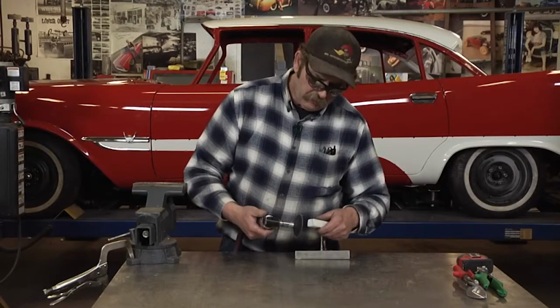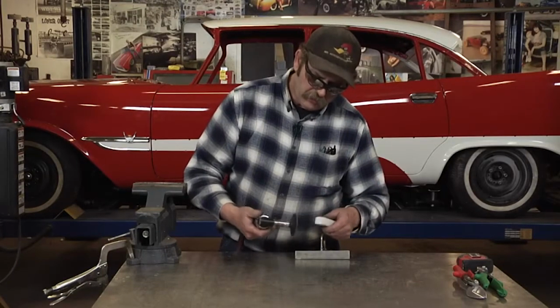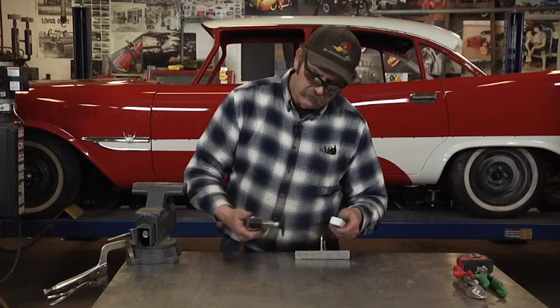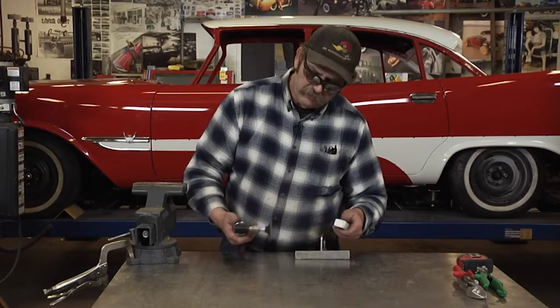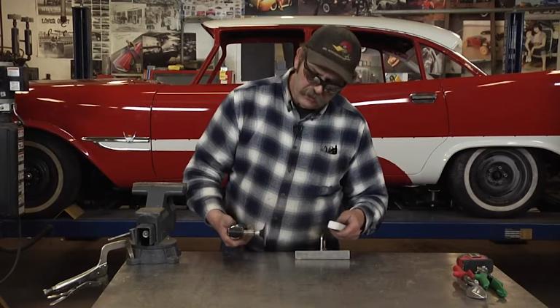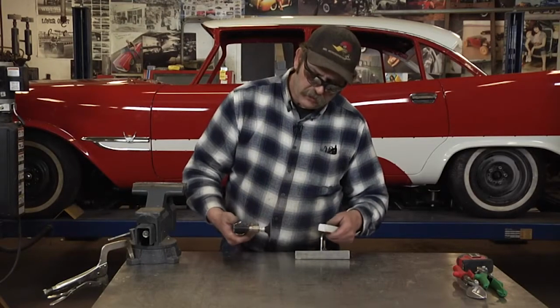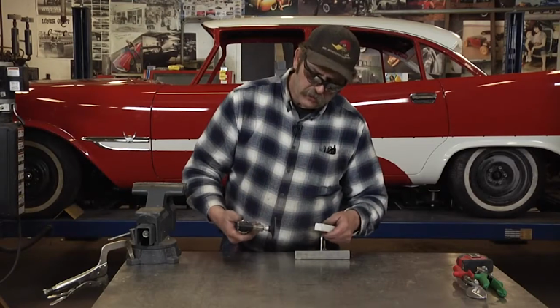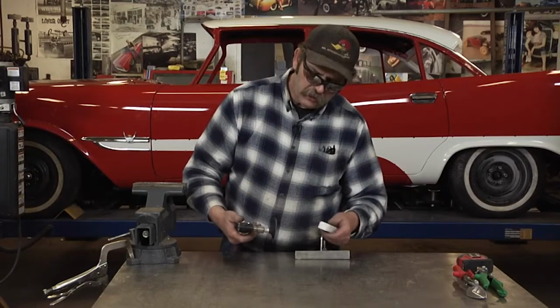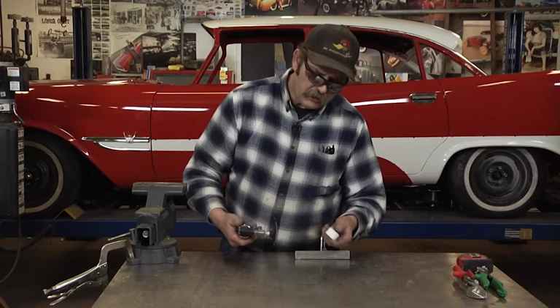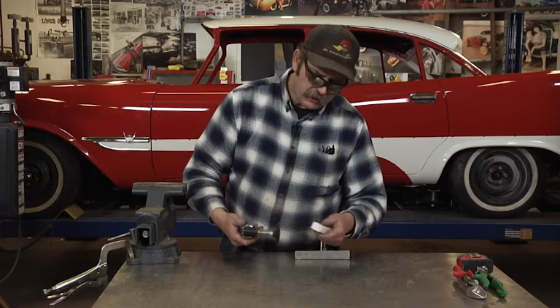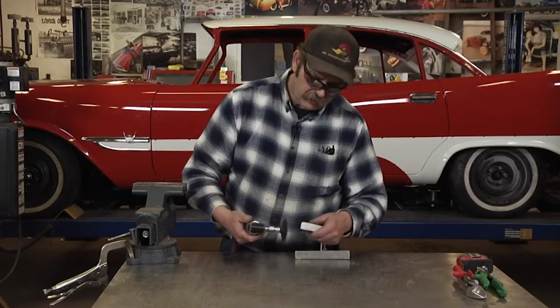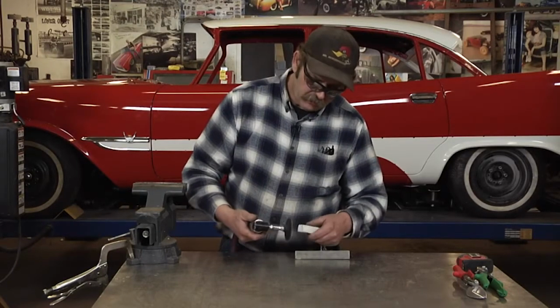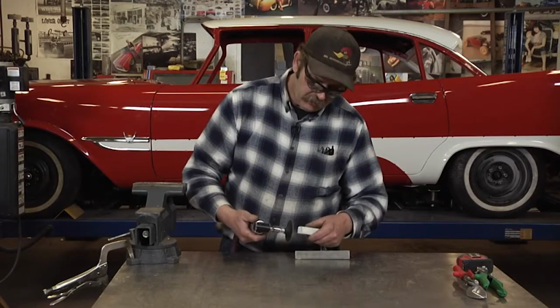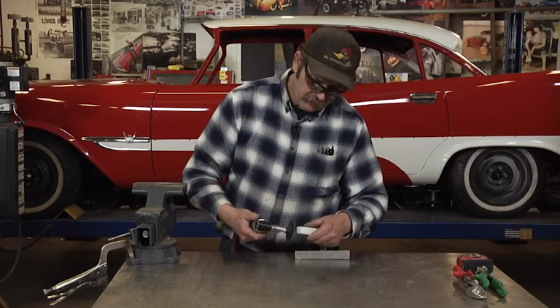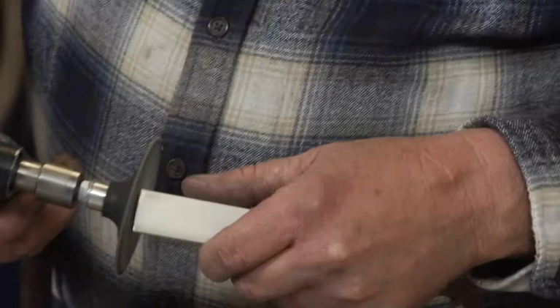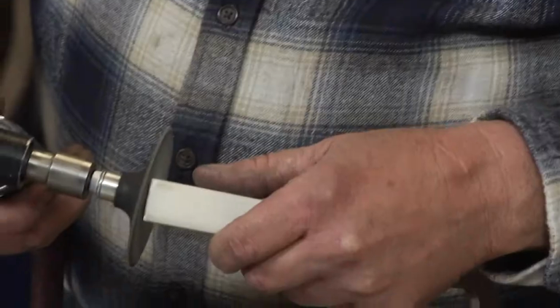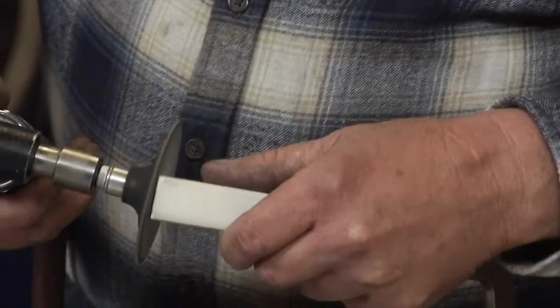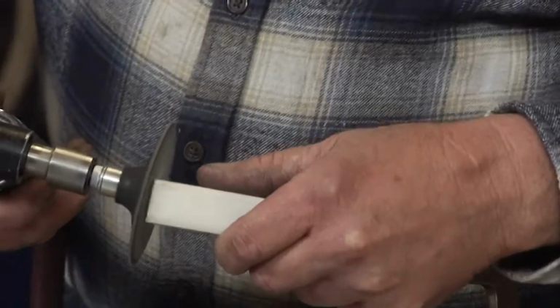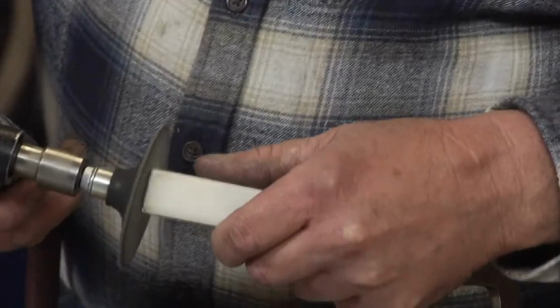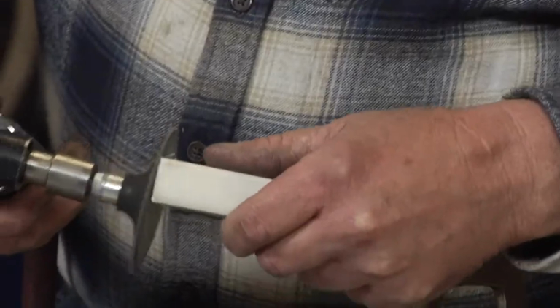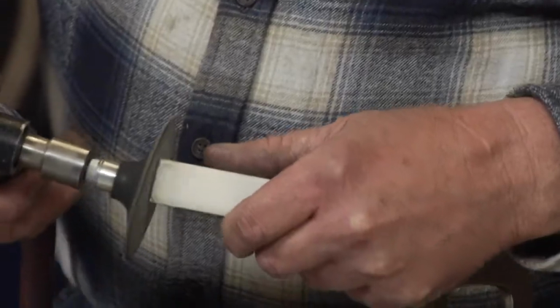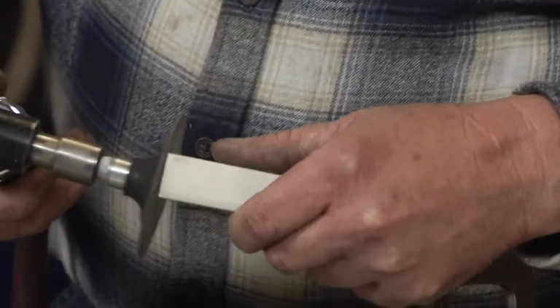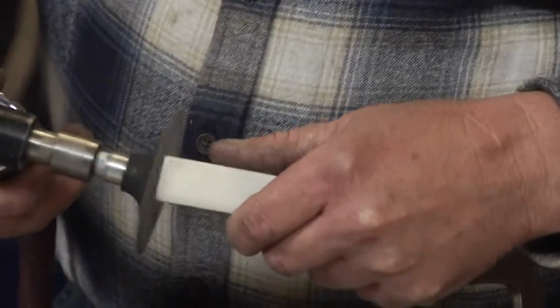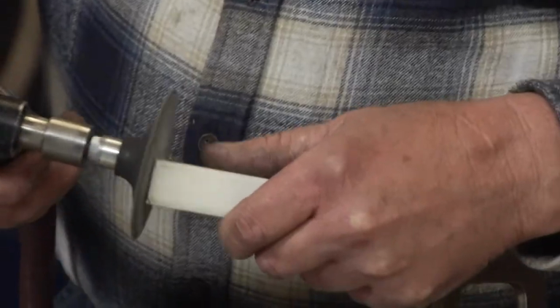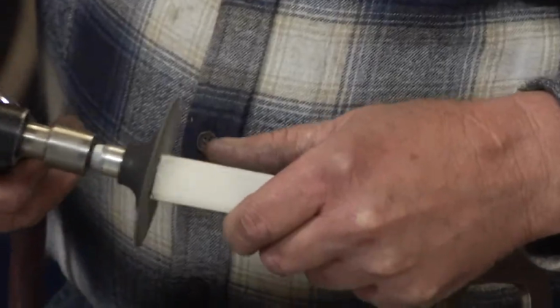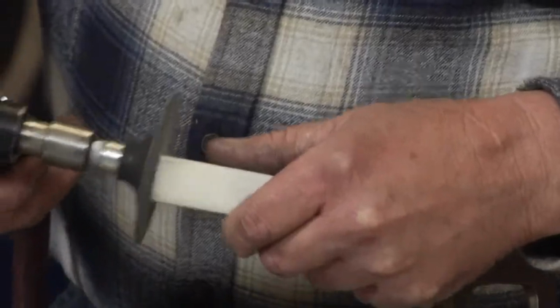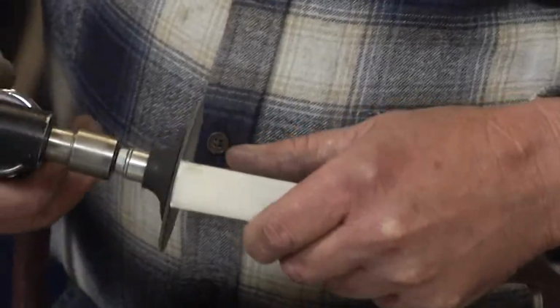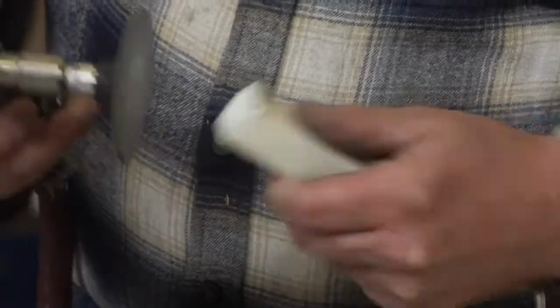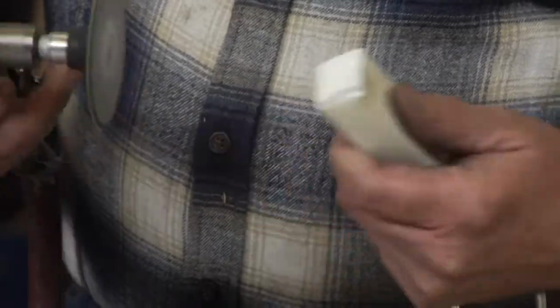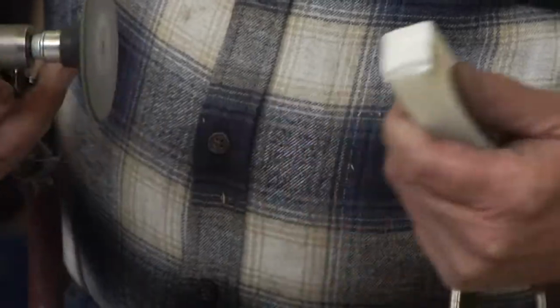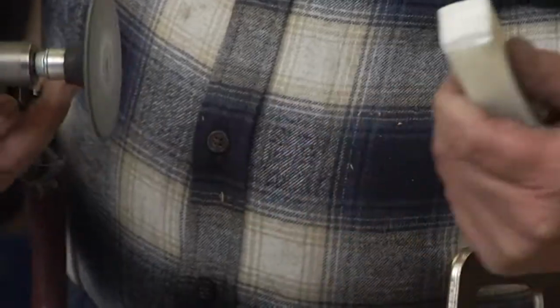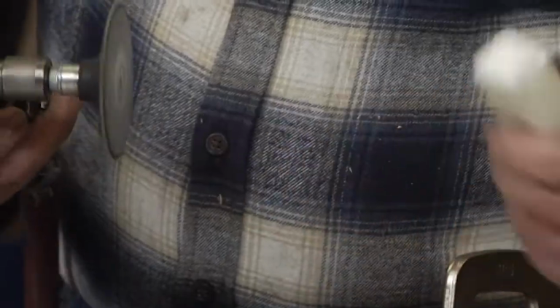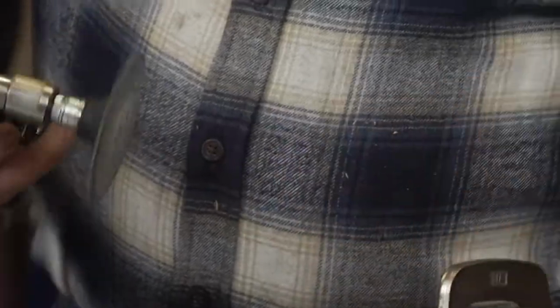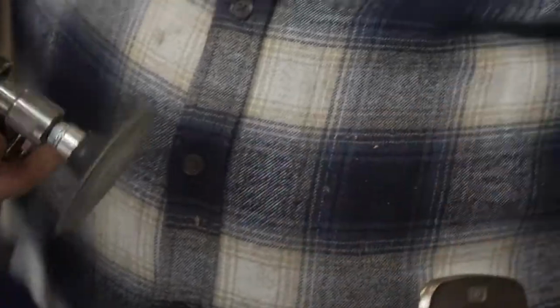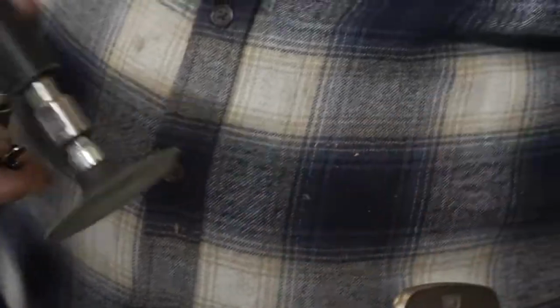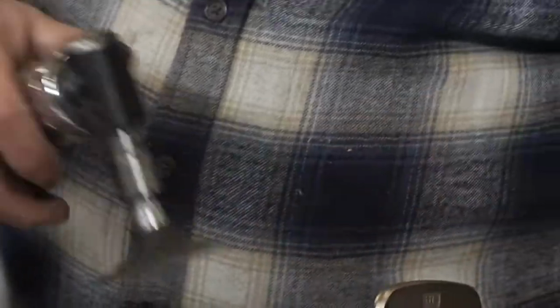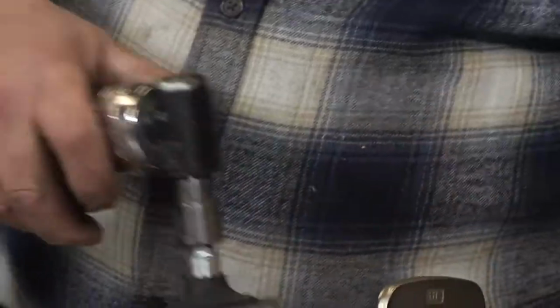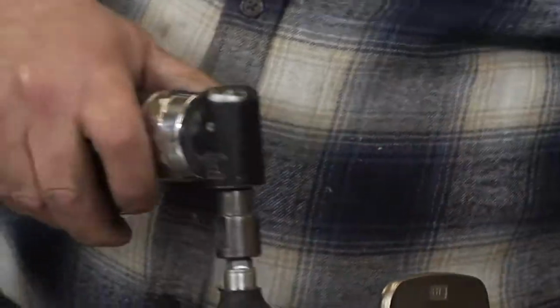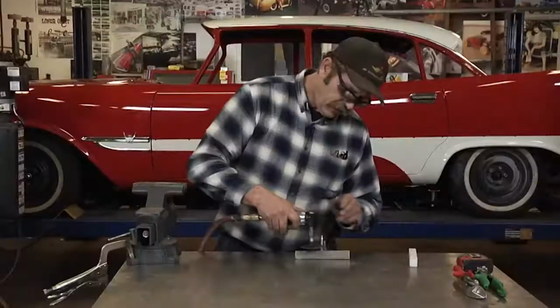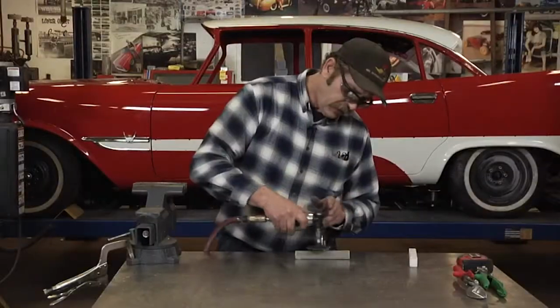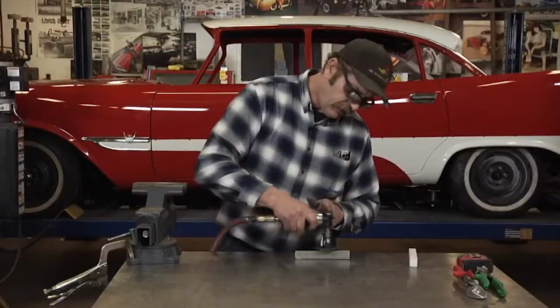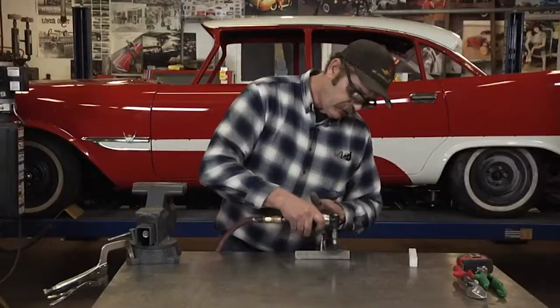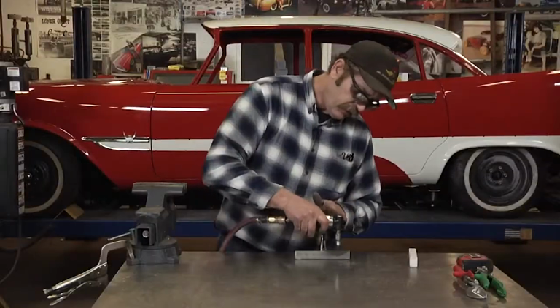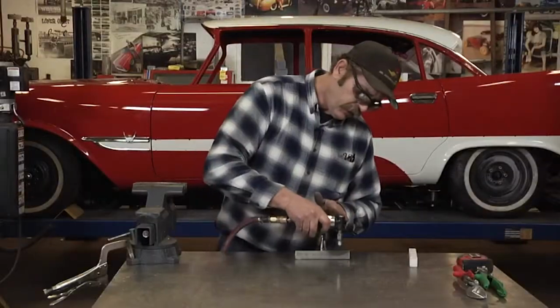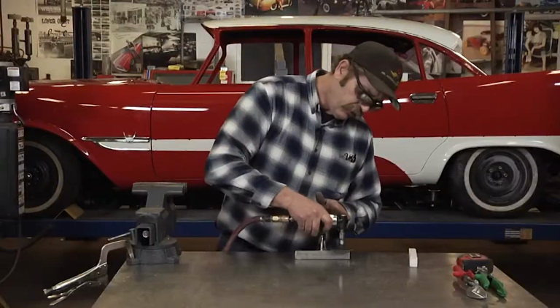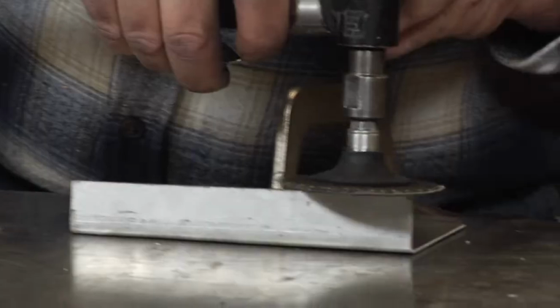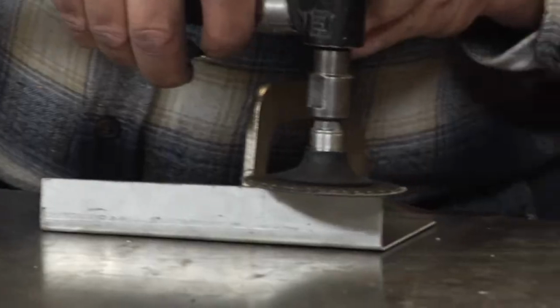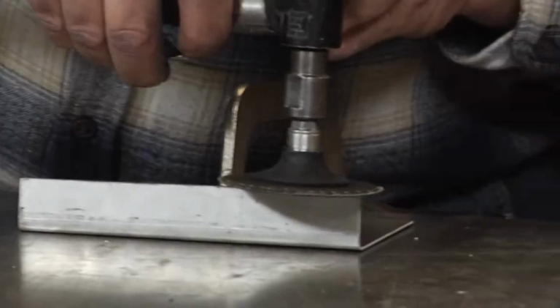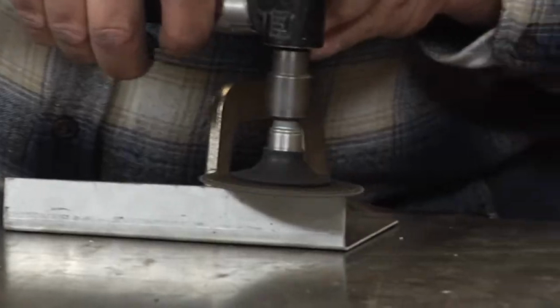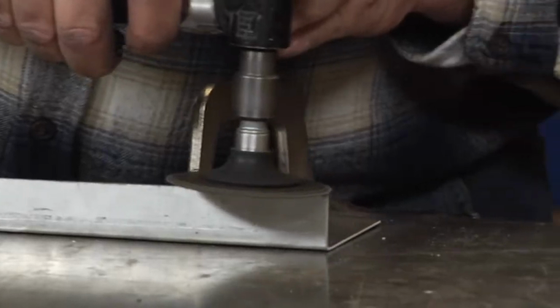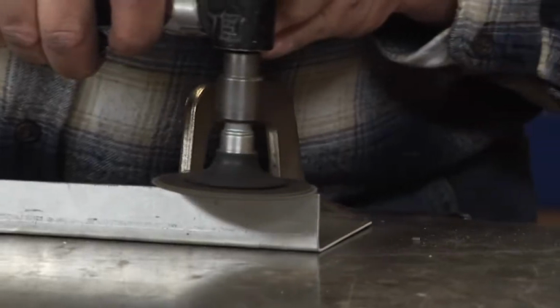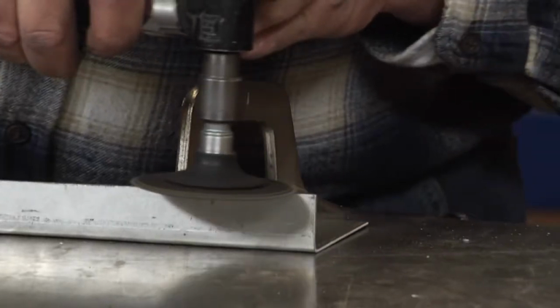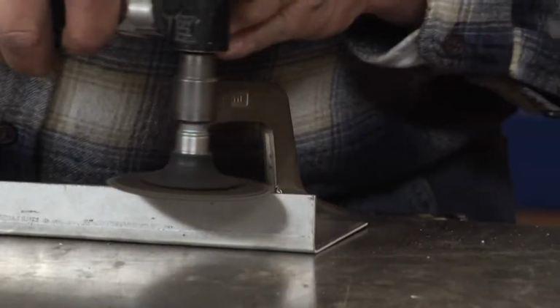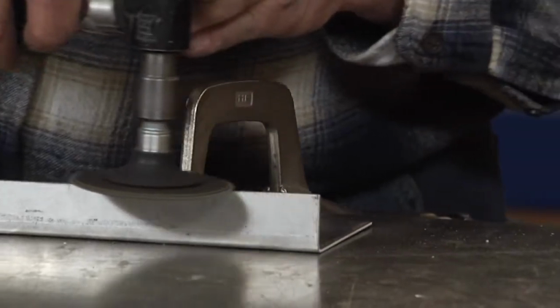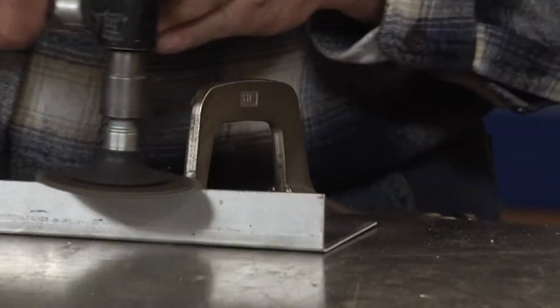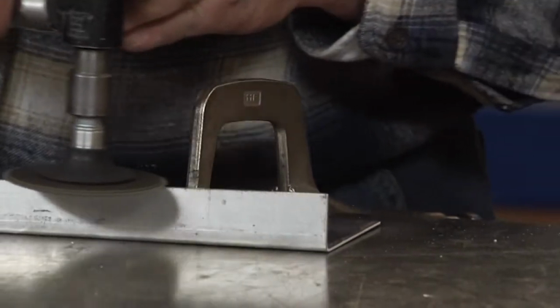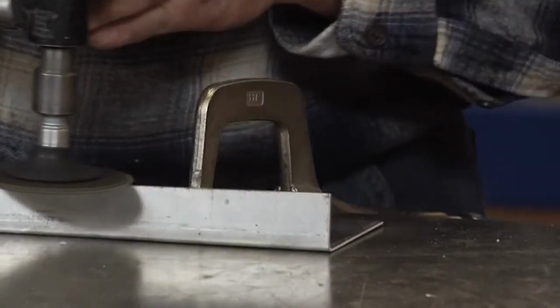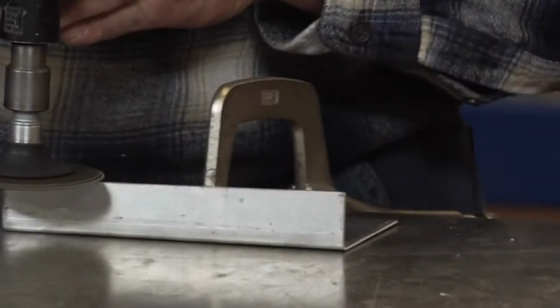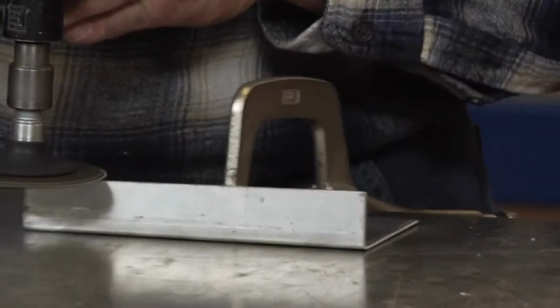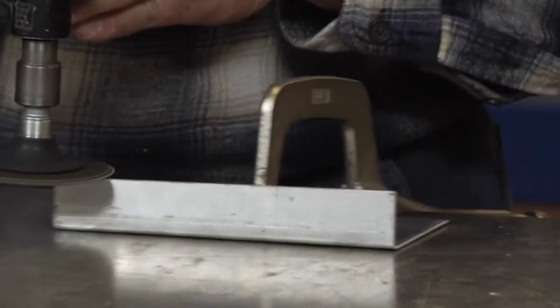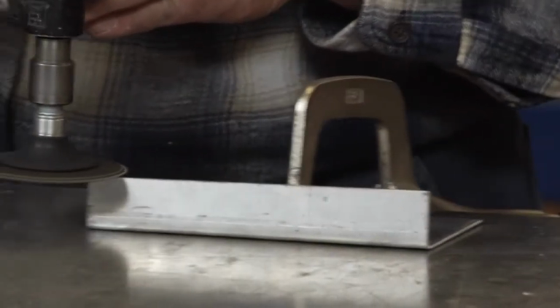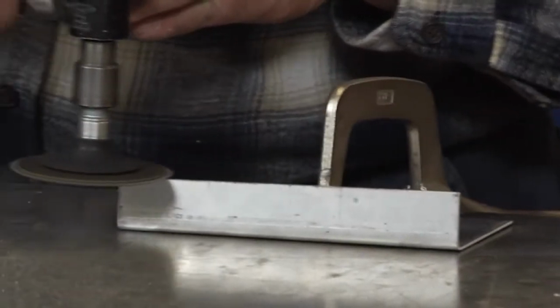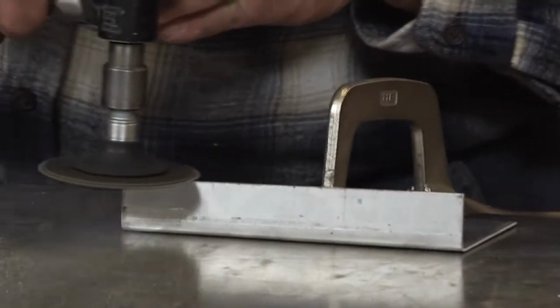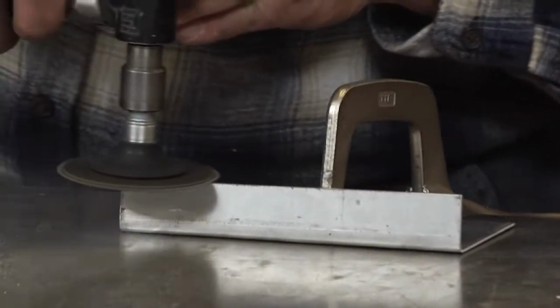It's just a matter of taking your disc, sanding on that, and then sanding and grinding your aluminum.